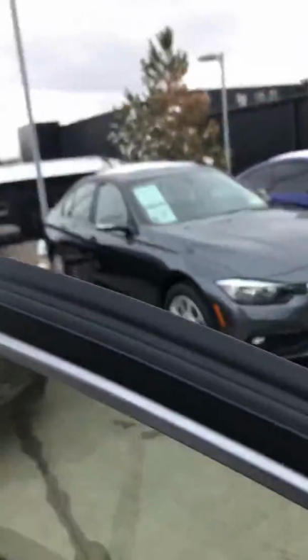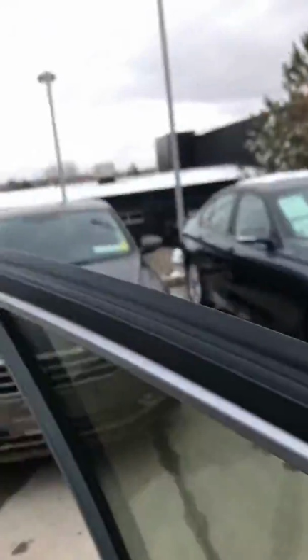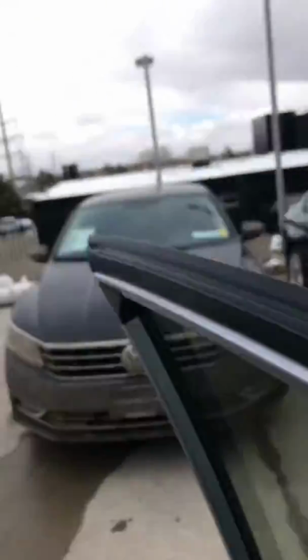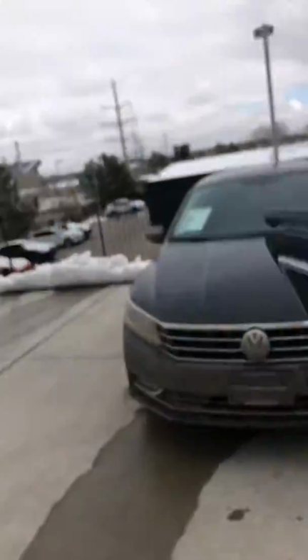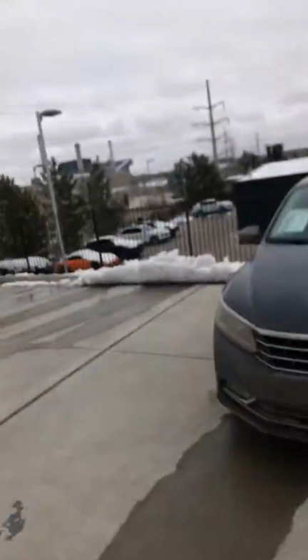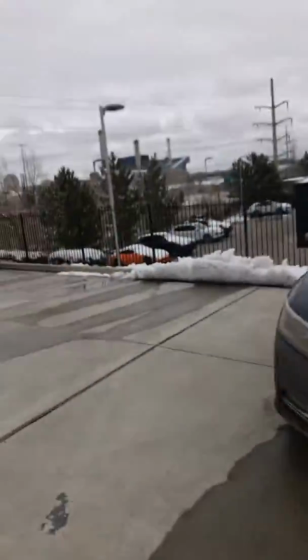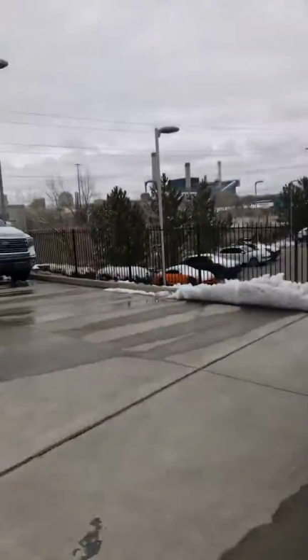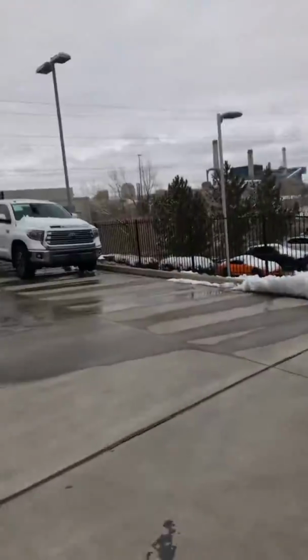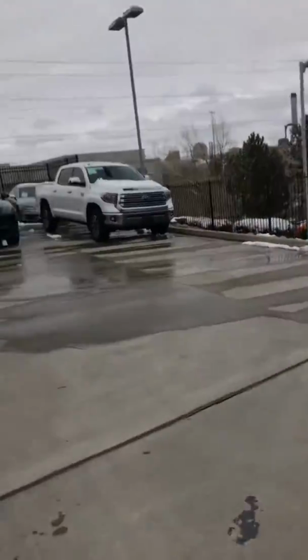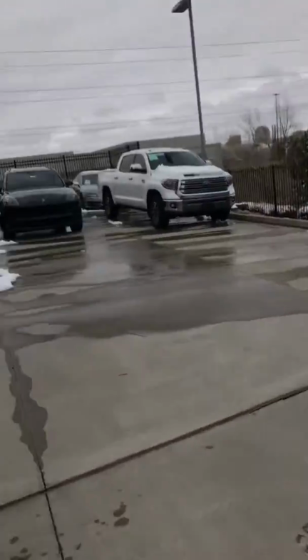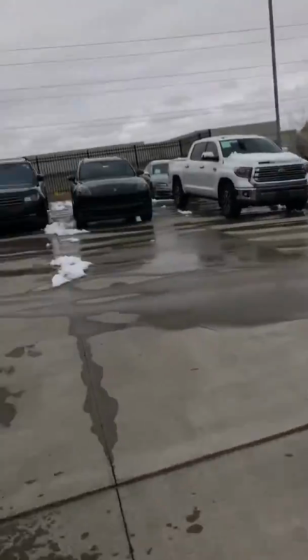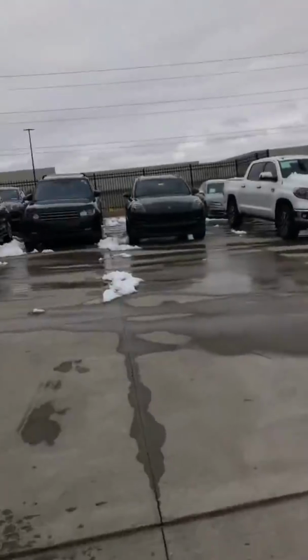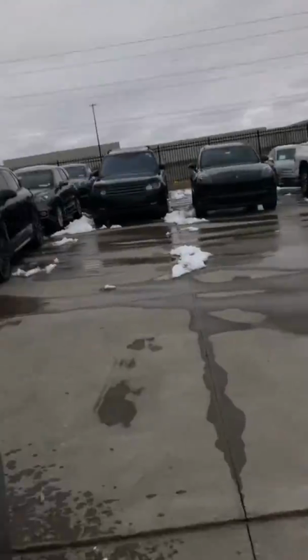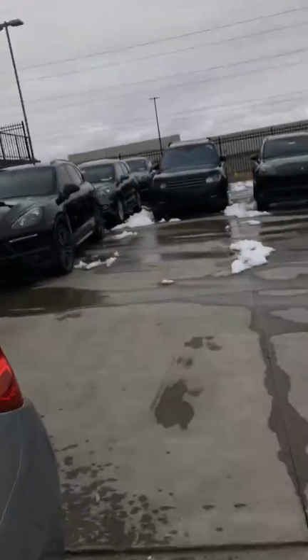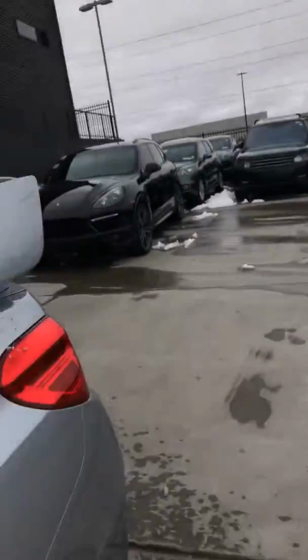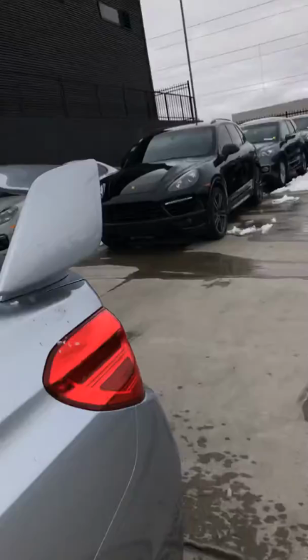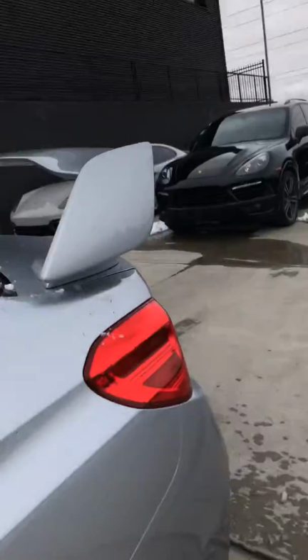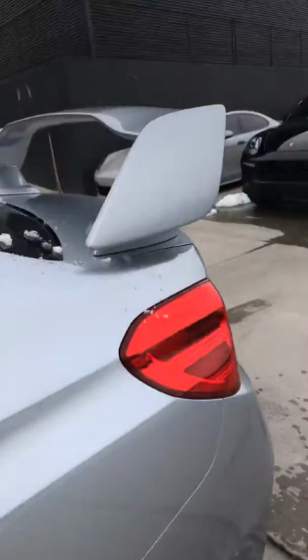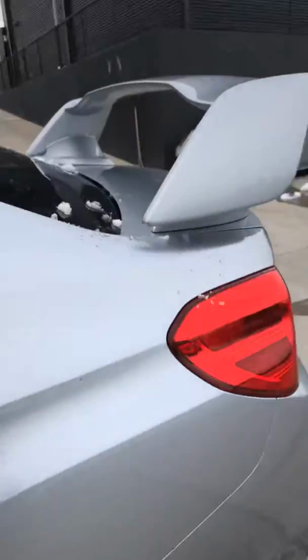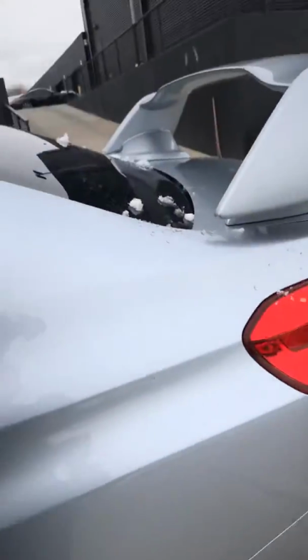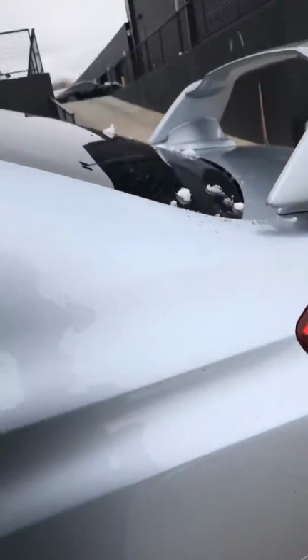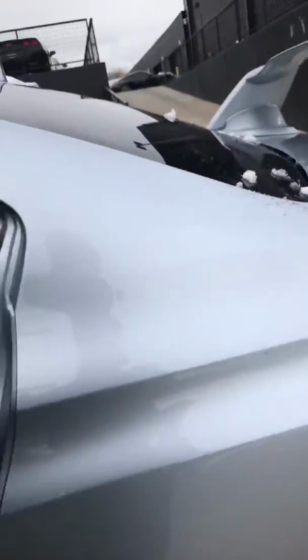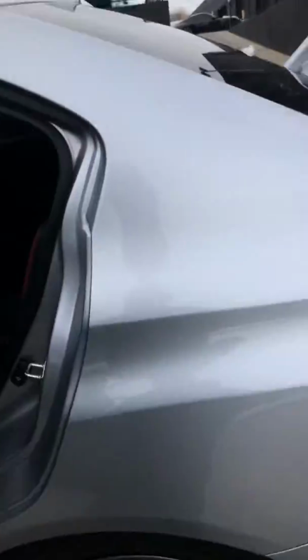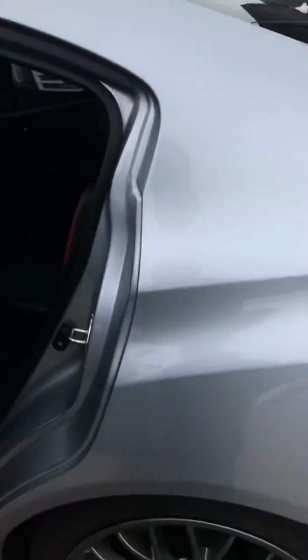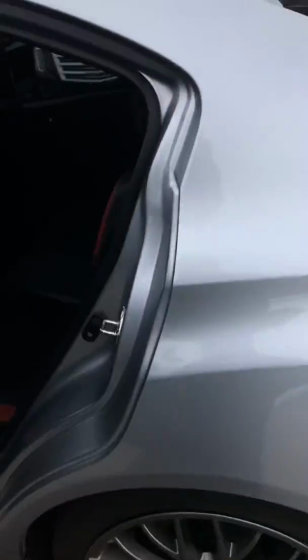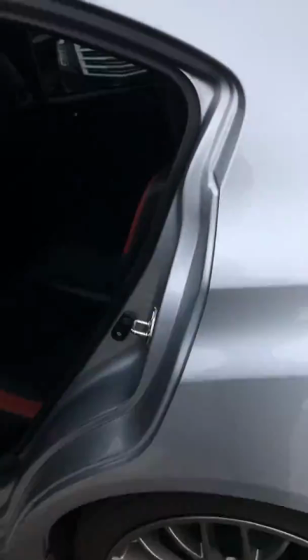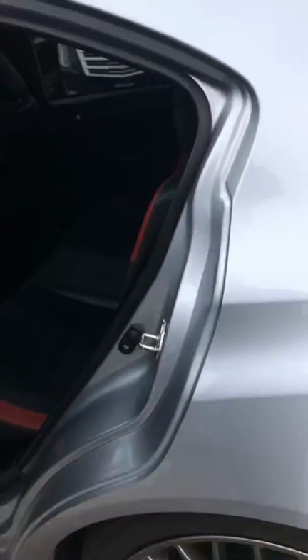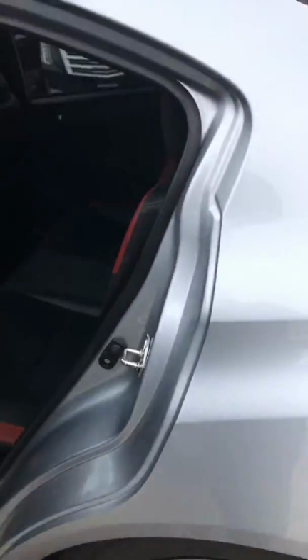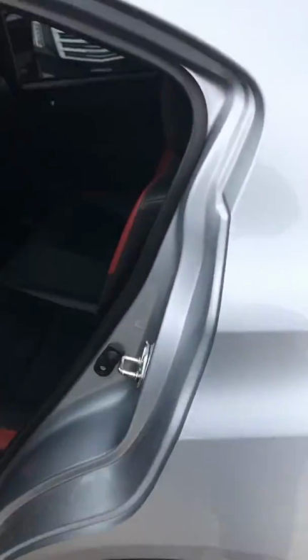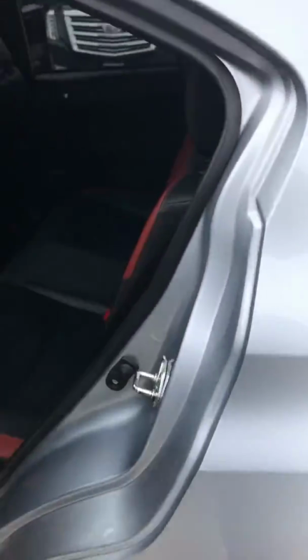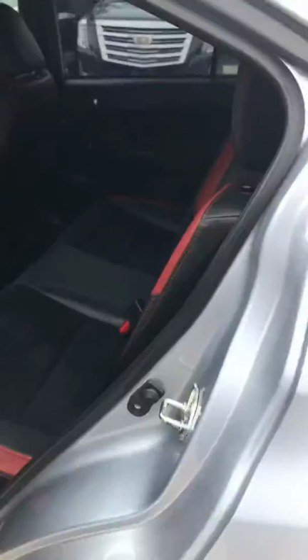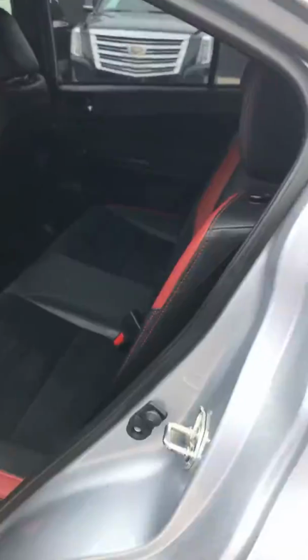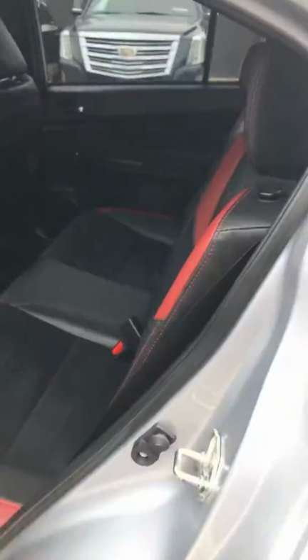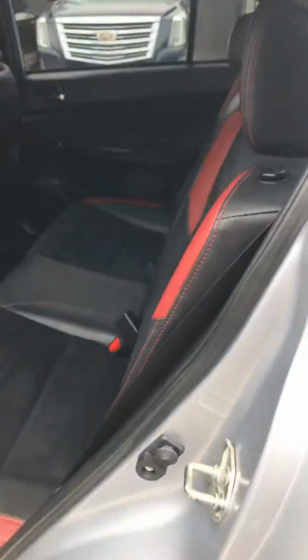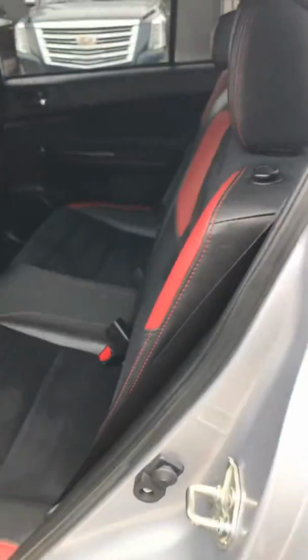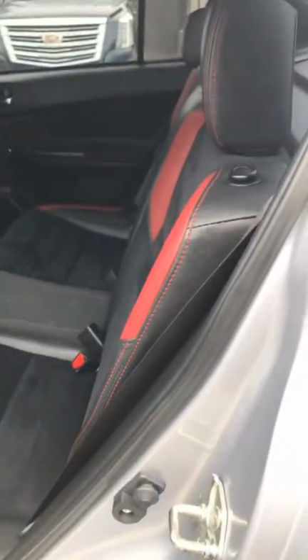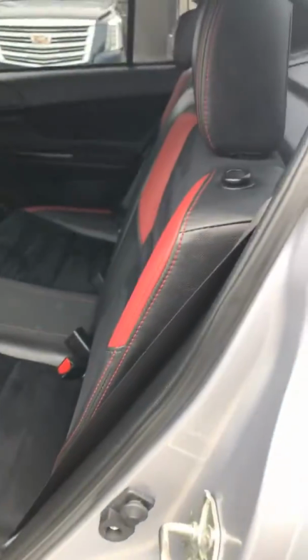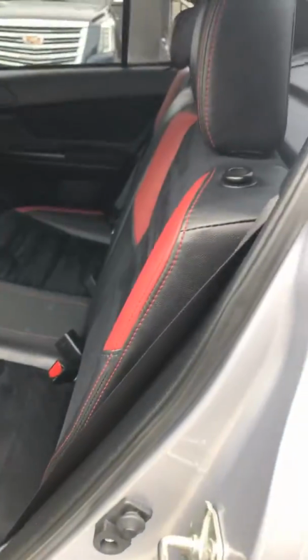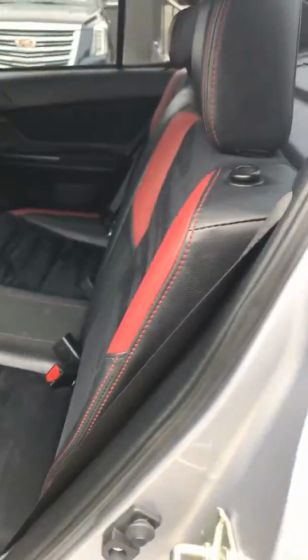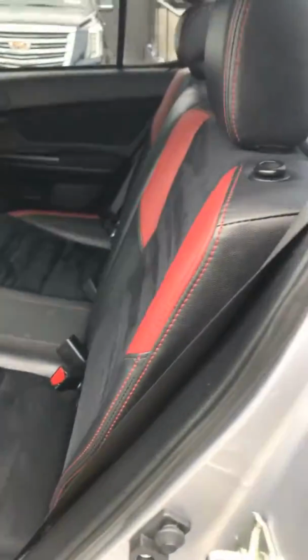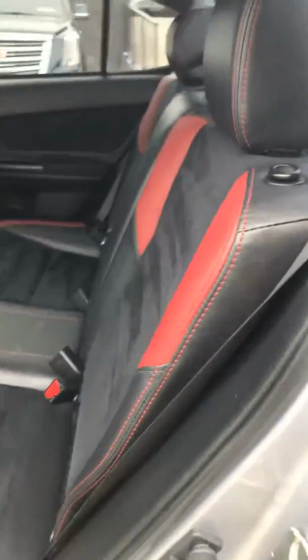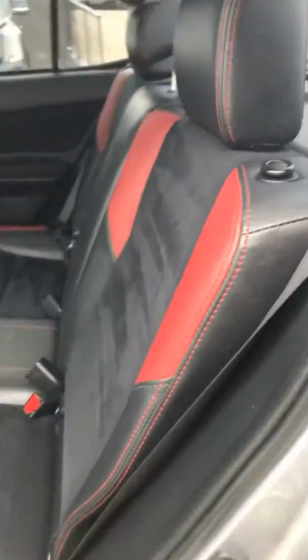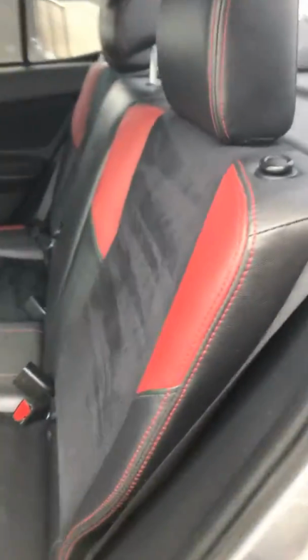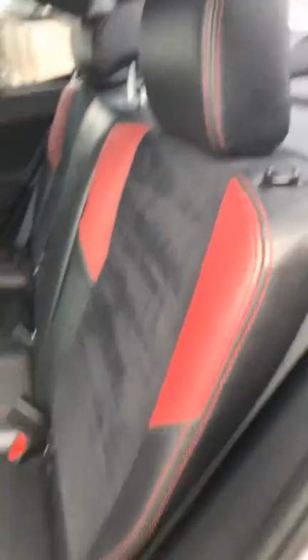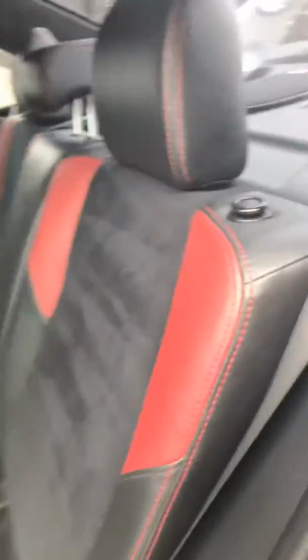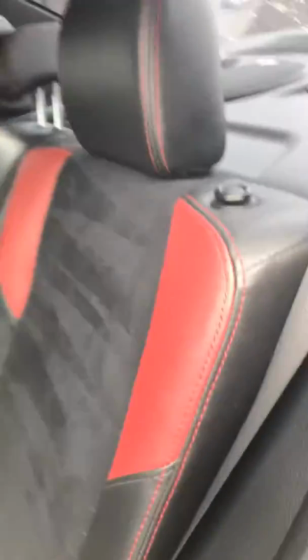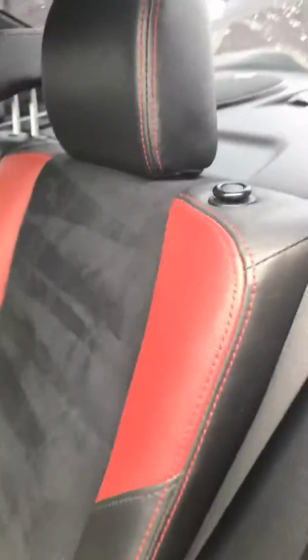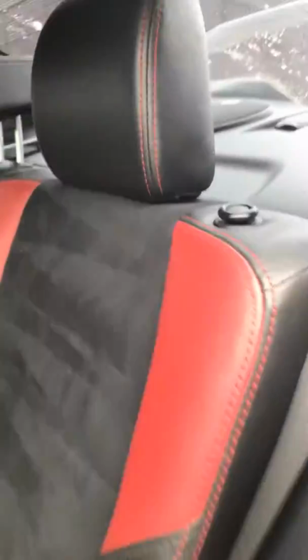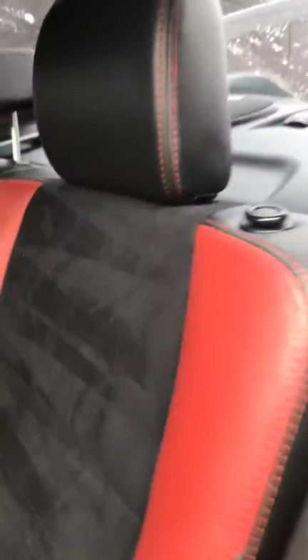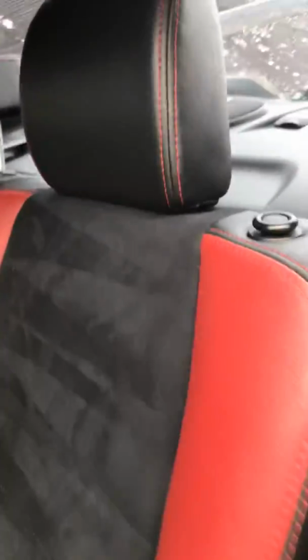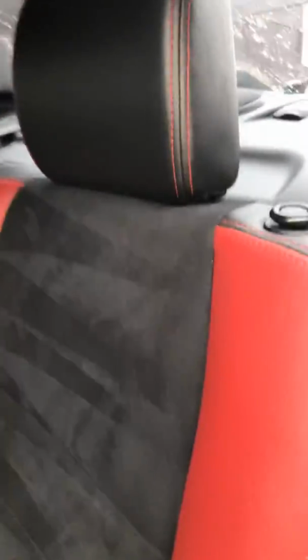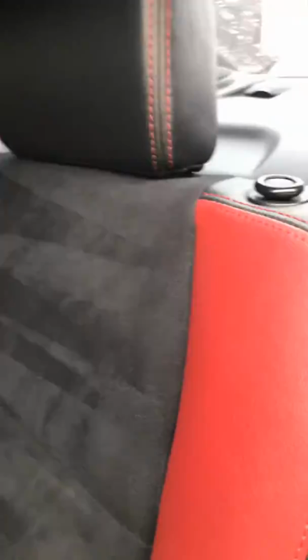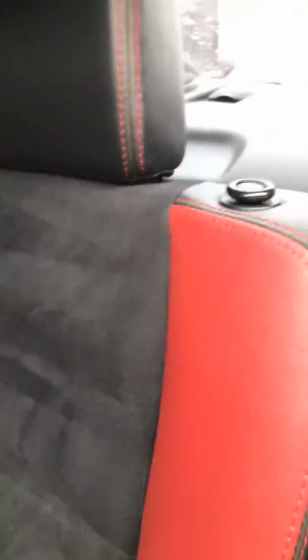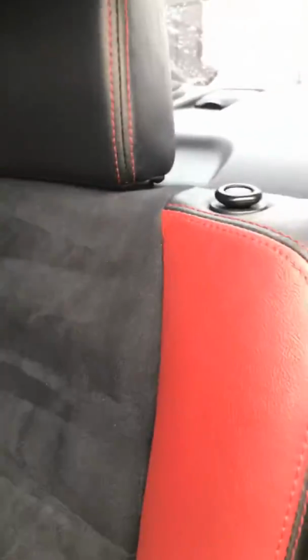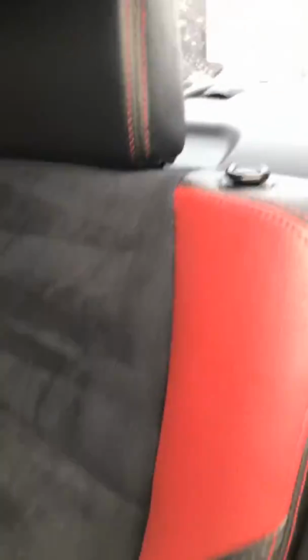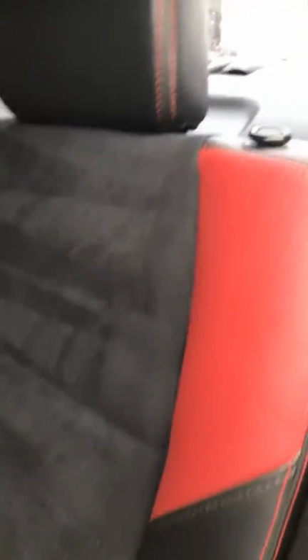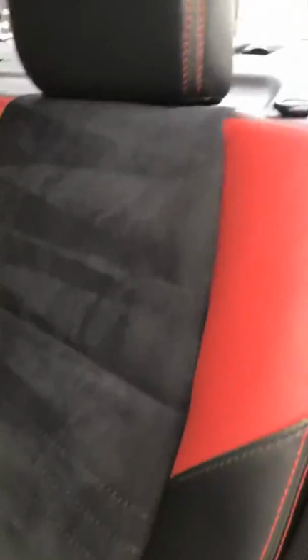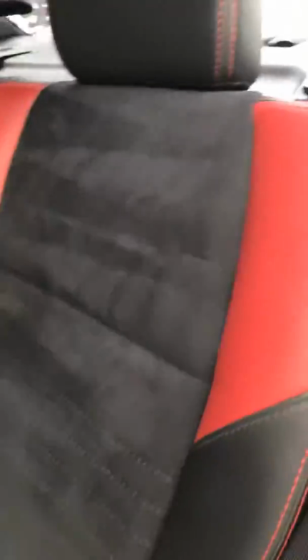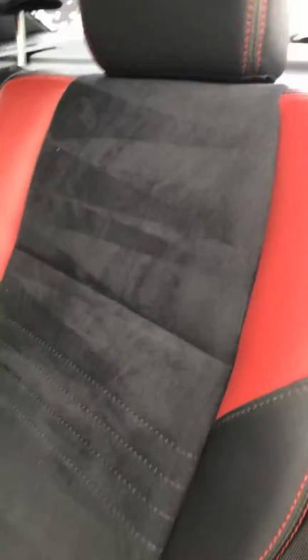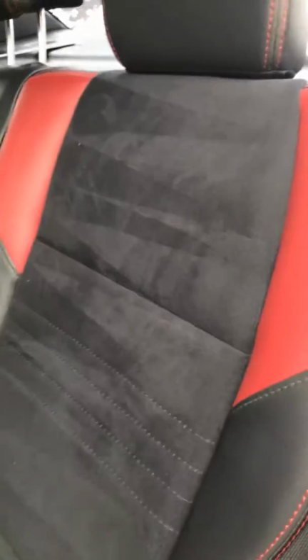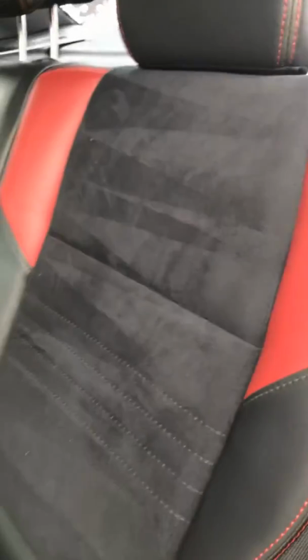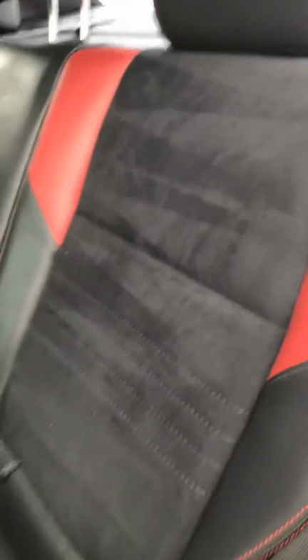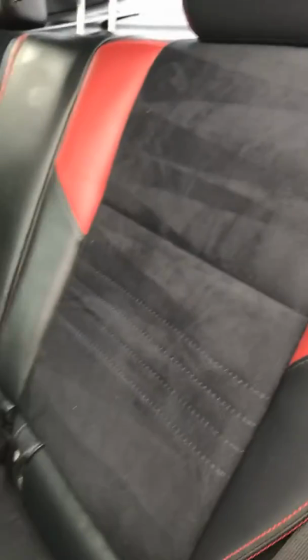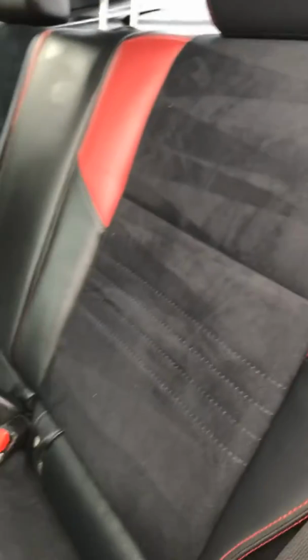Let's take a look at the back seat area. Just overall a very clean, clean car.